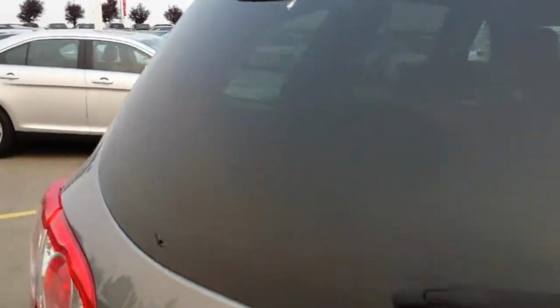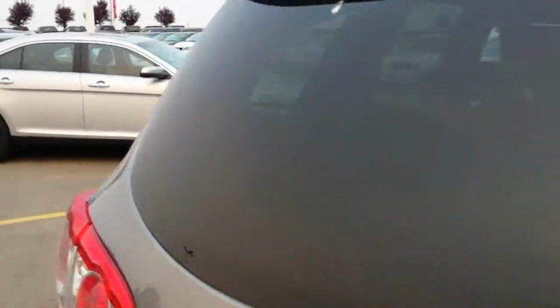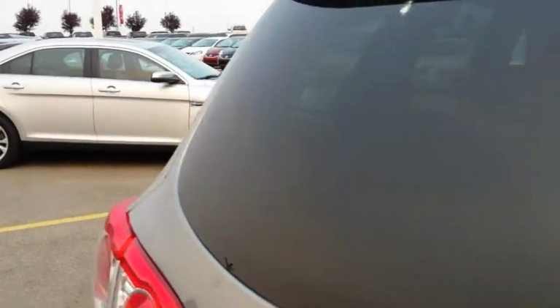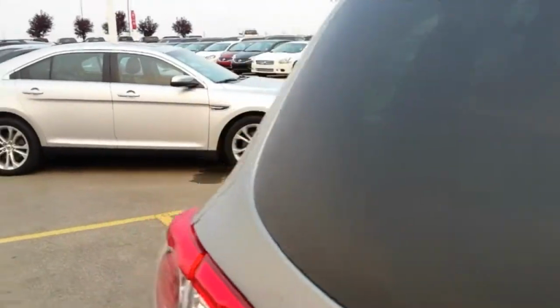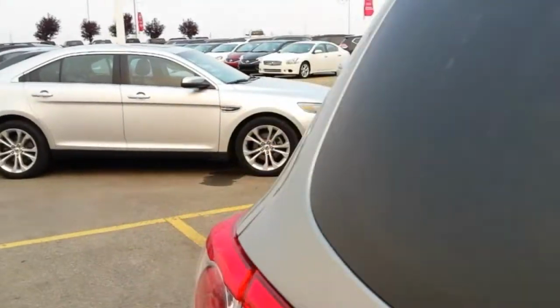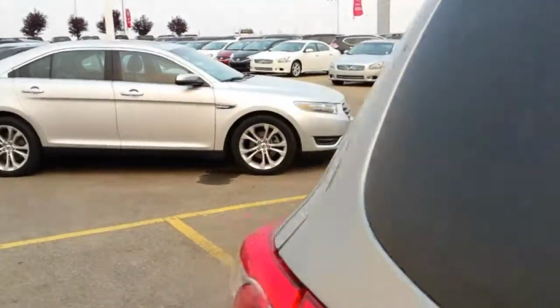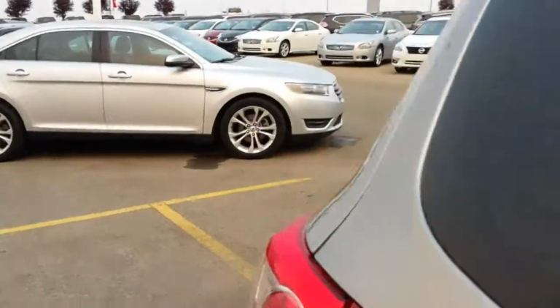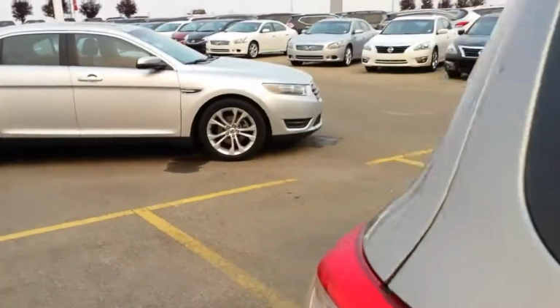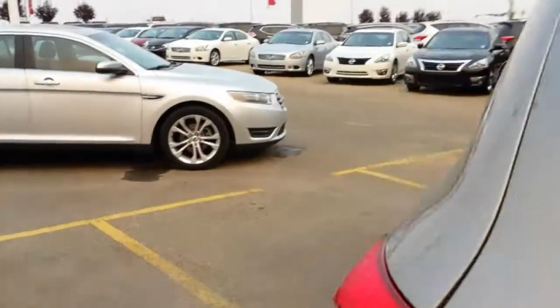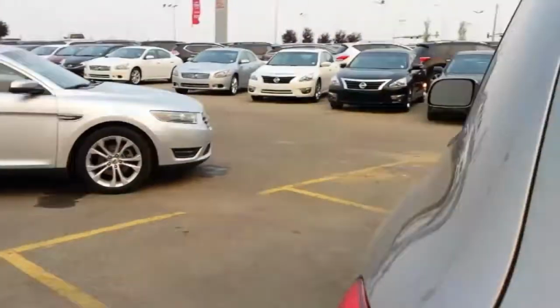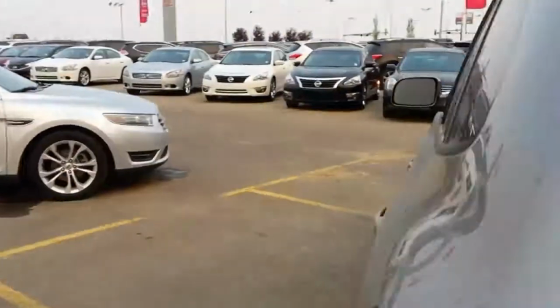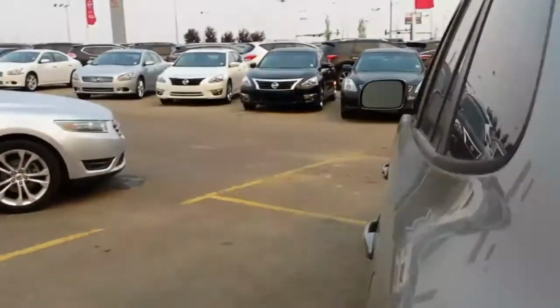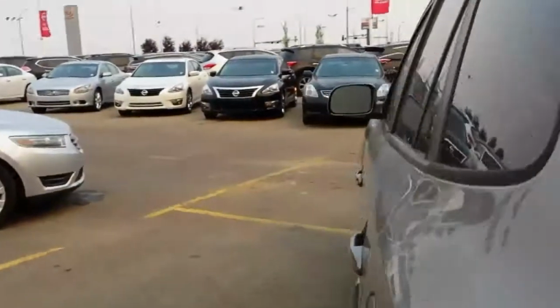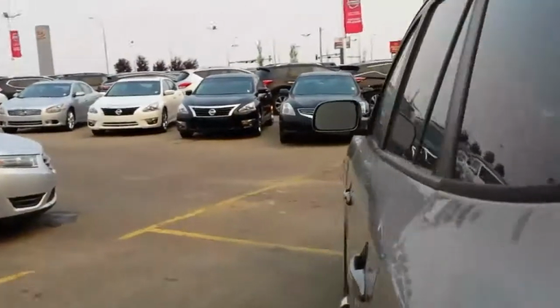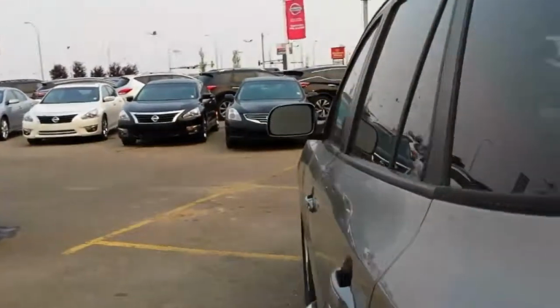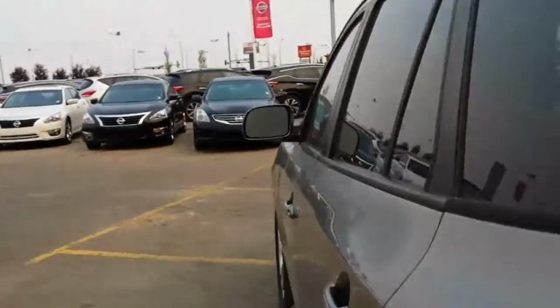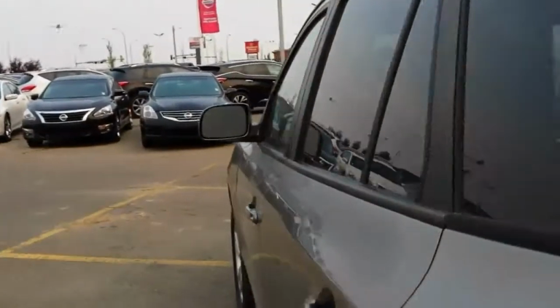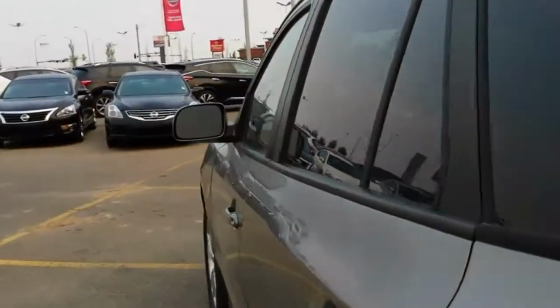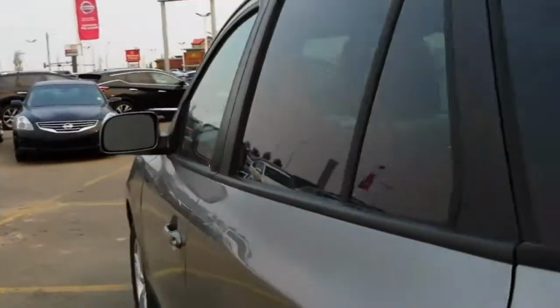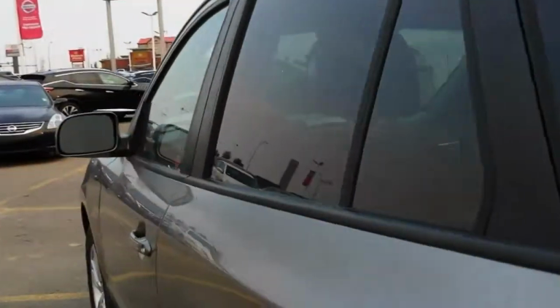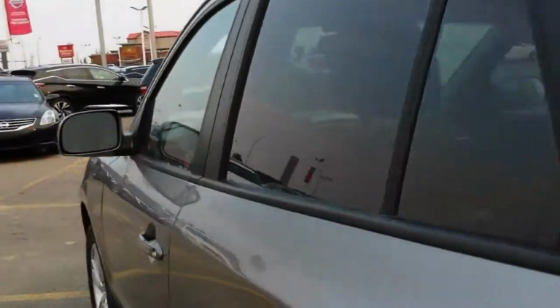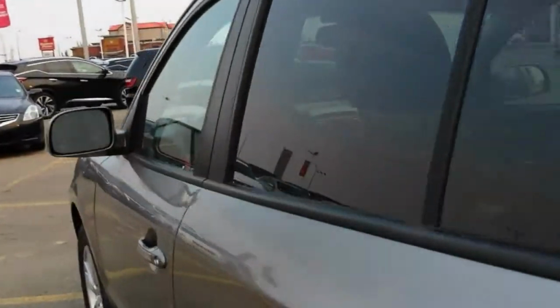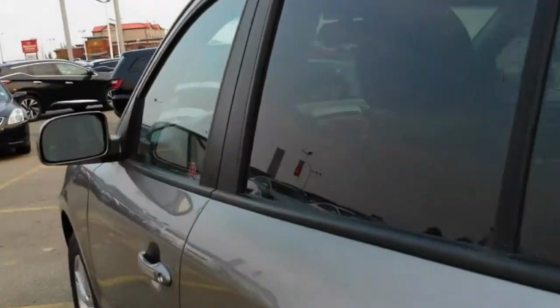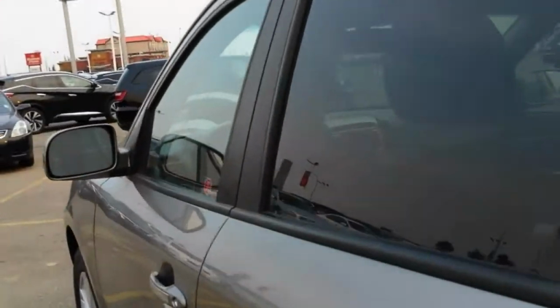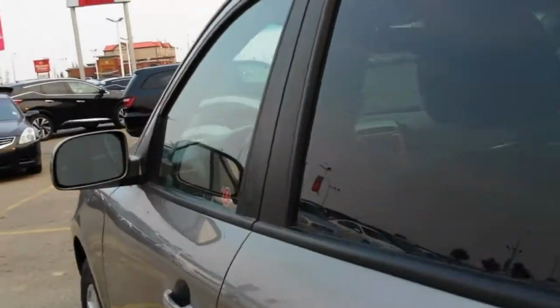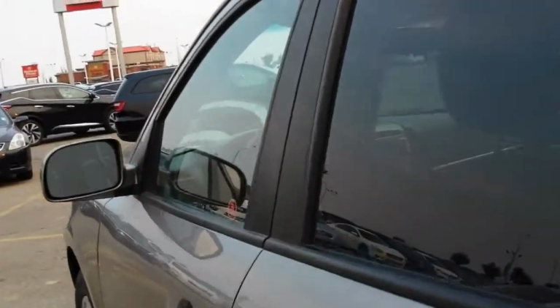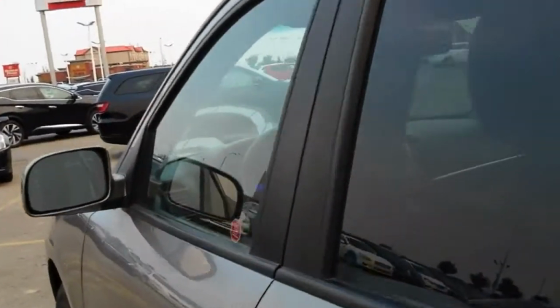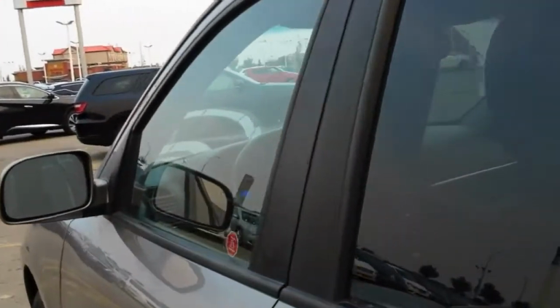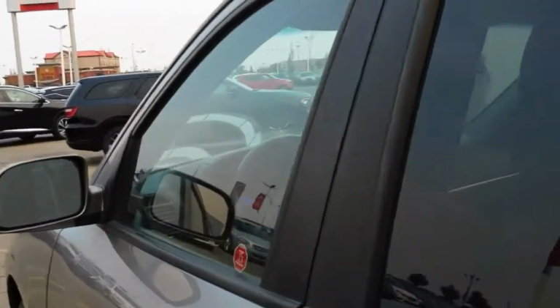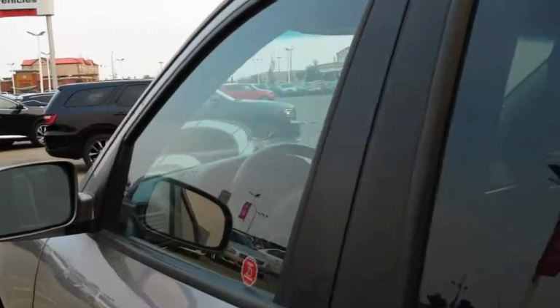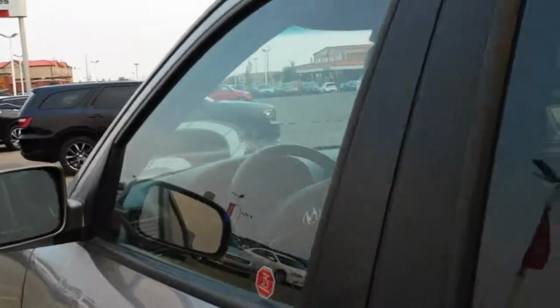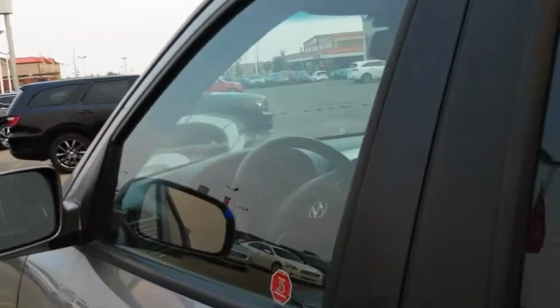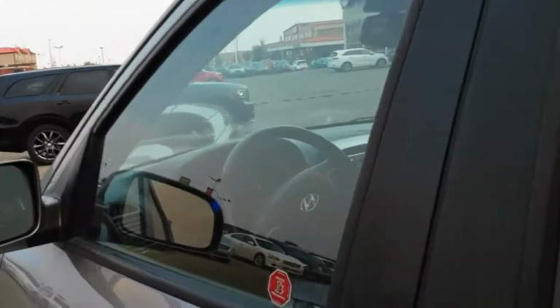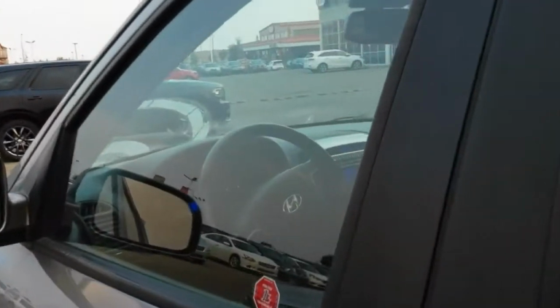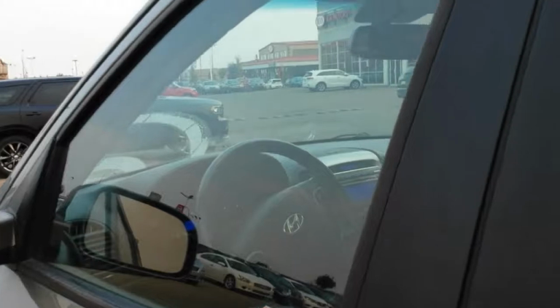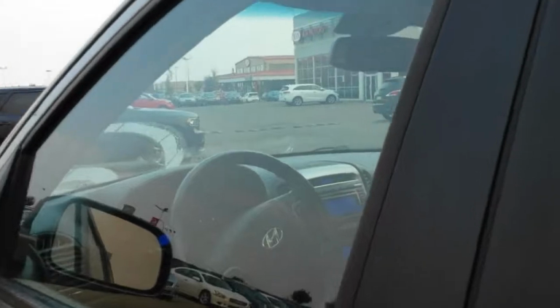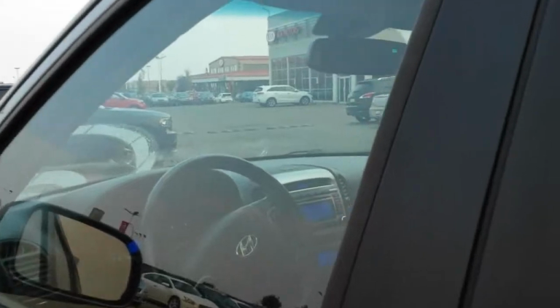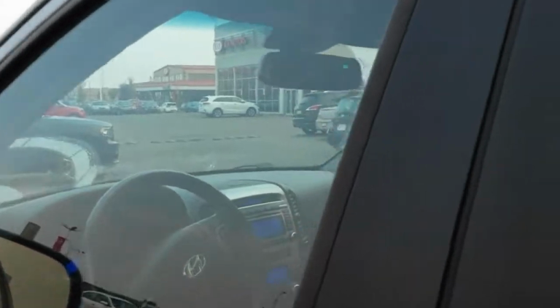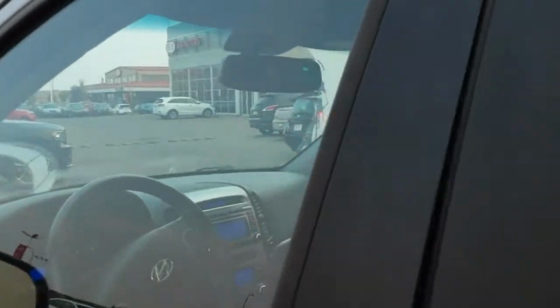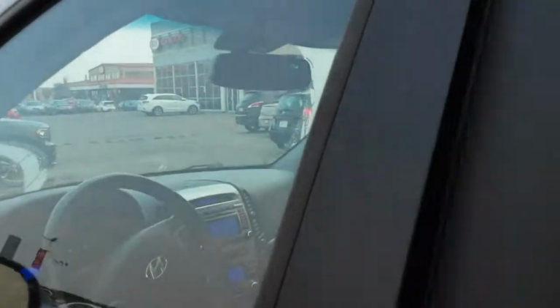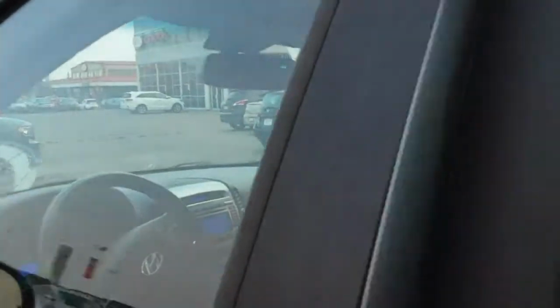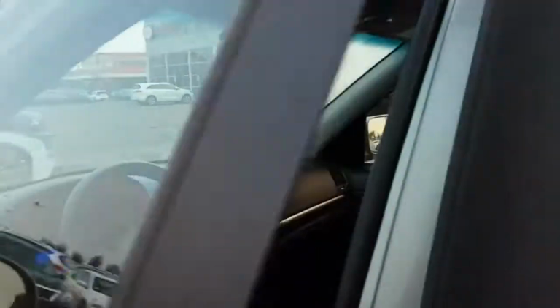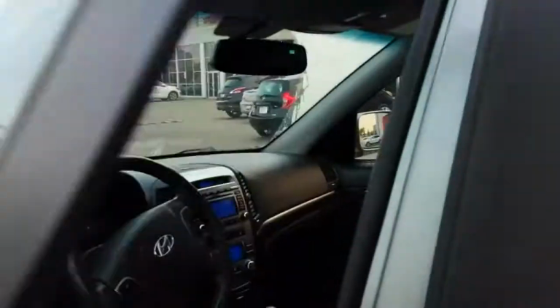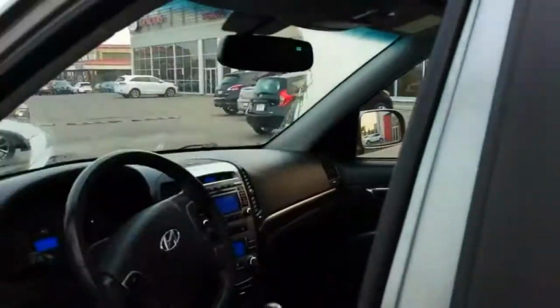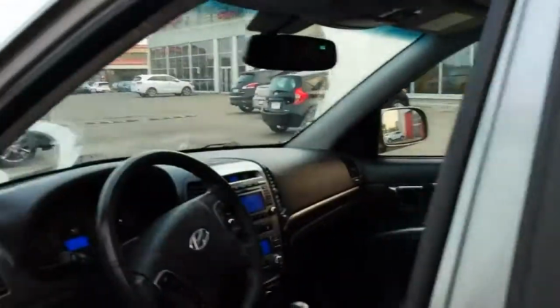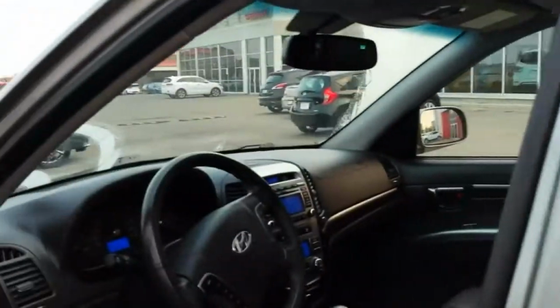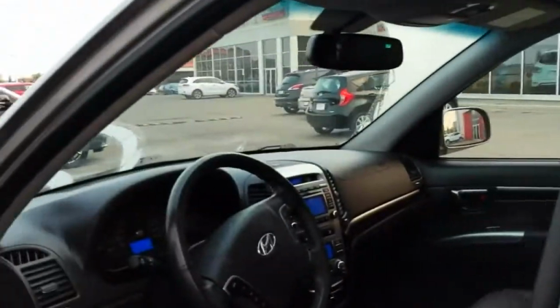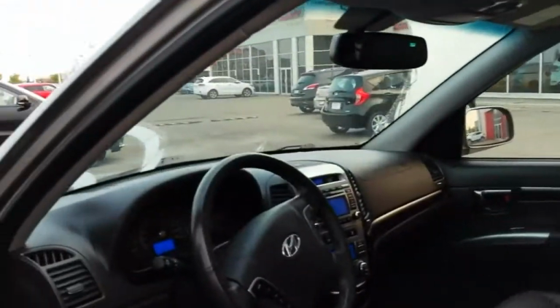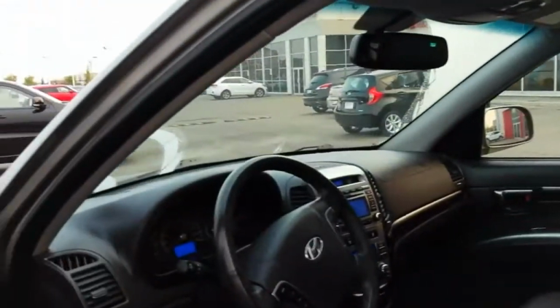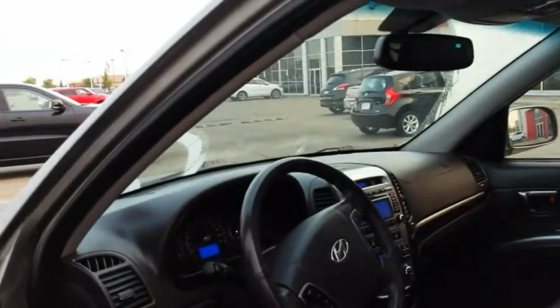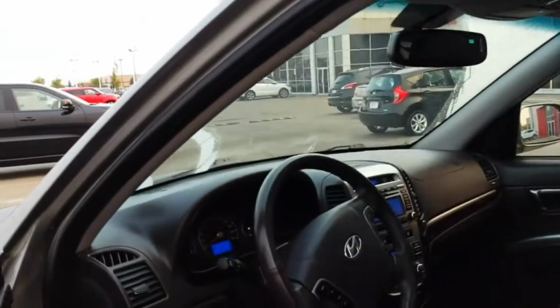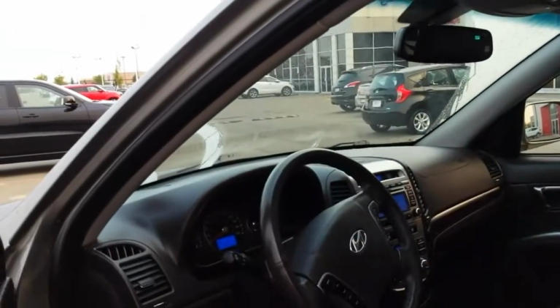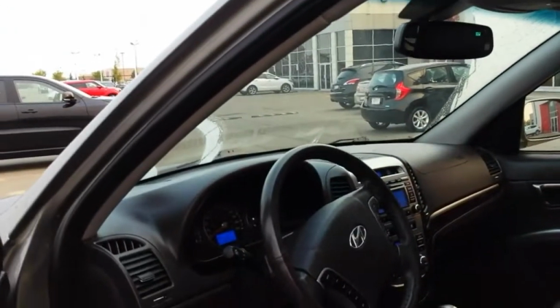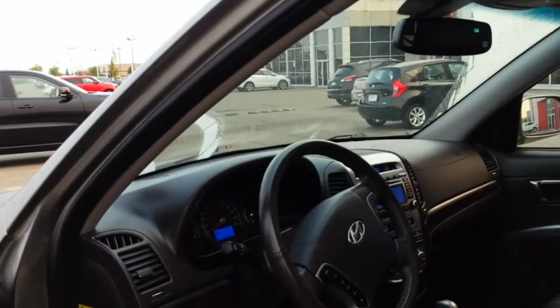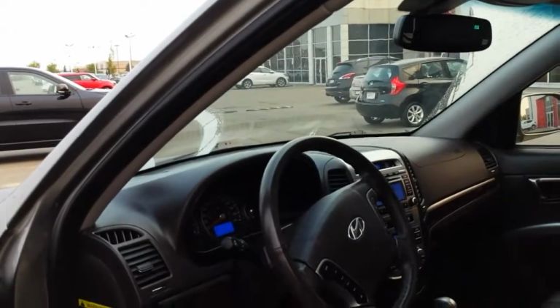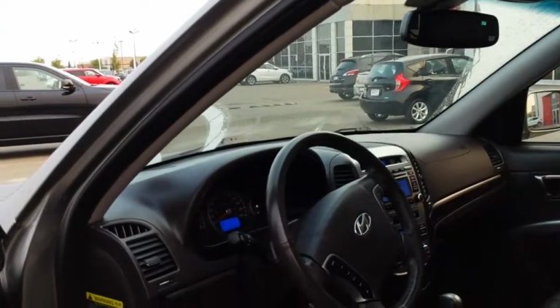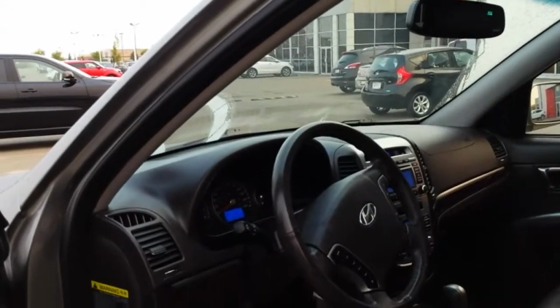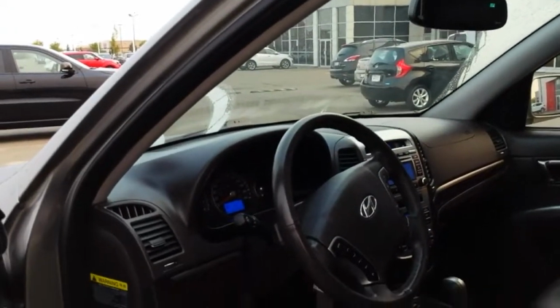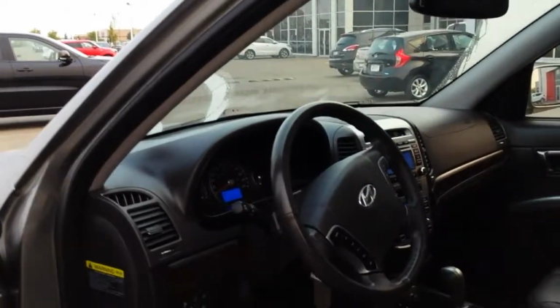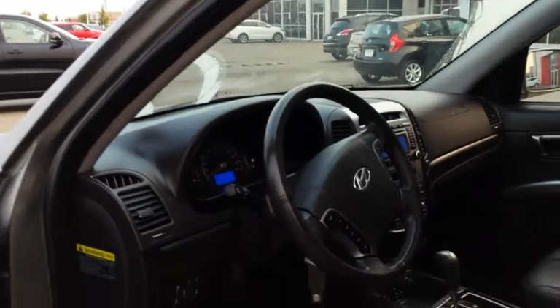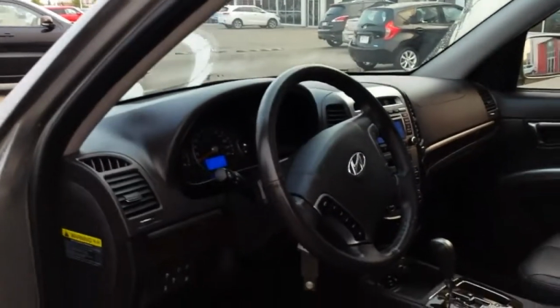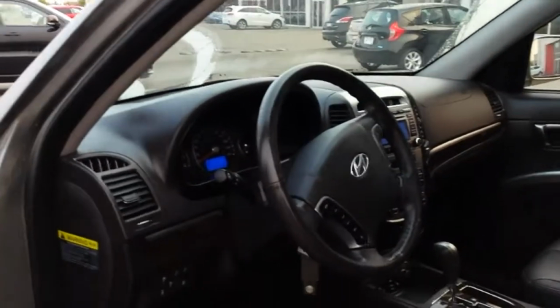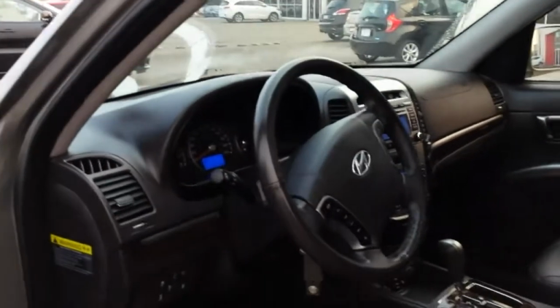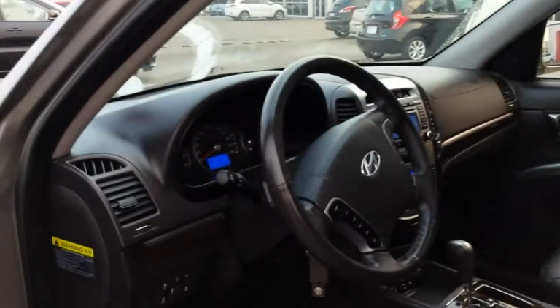I'll show you a bit of the inside and some of the options. You've got air, tilt, cruise, power windows, power locks, Bluetooth.